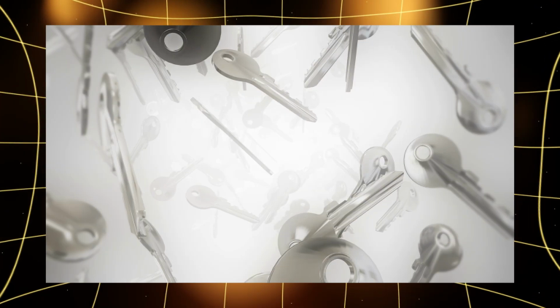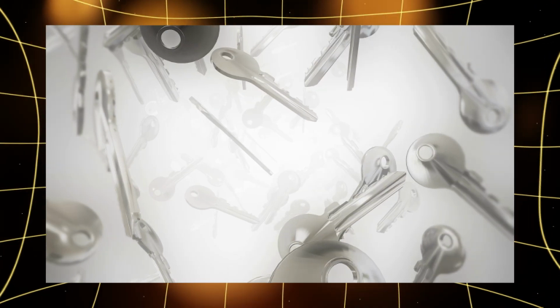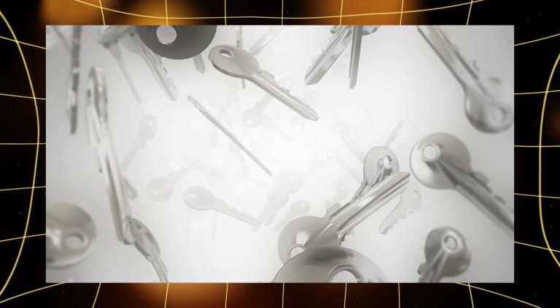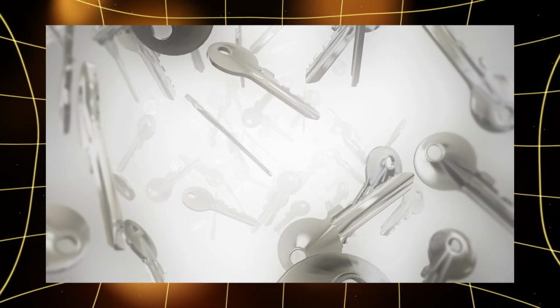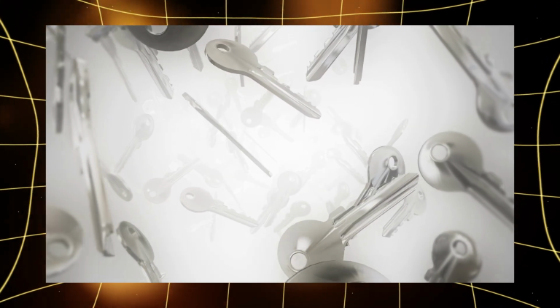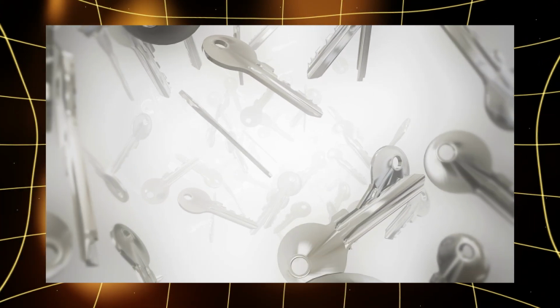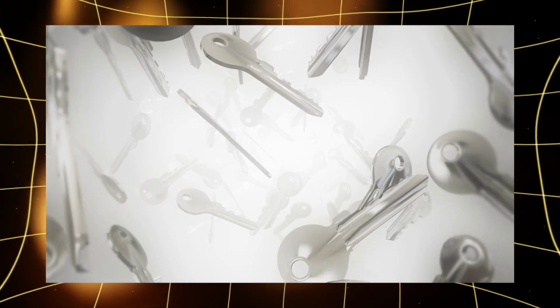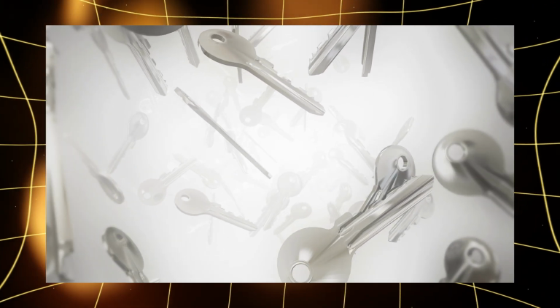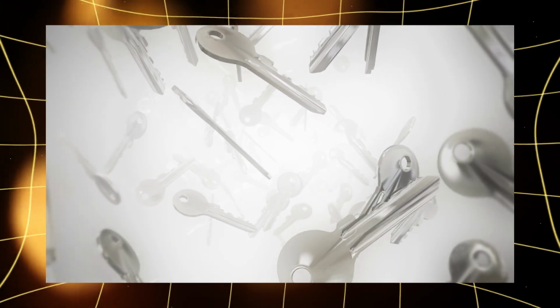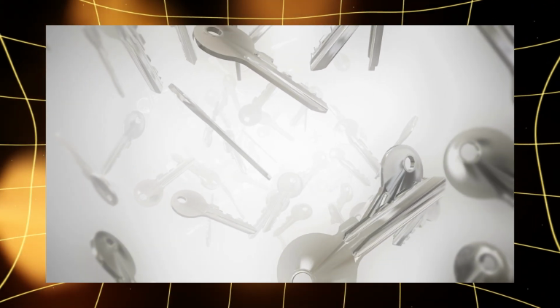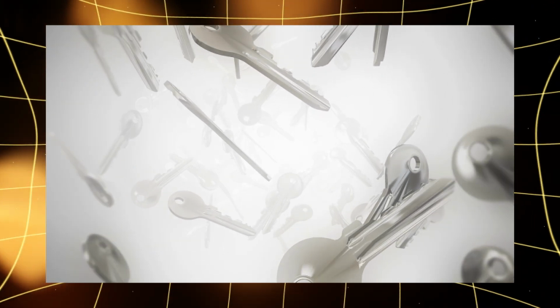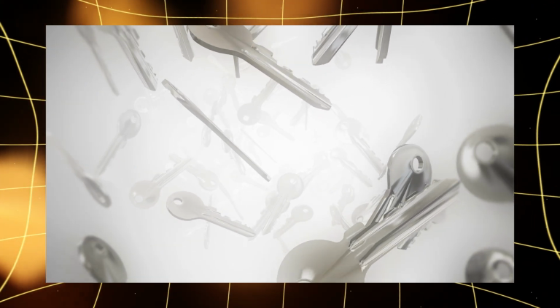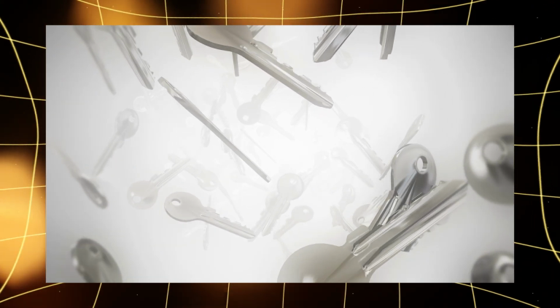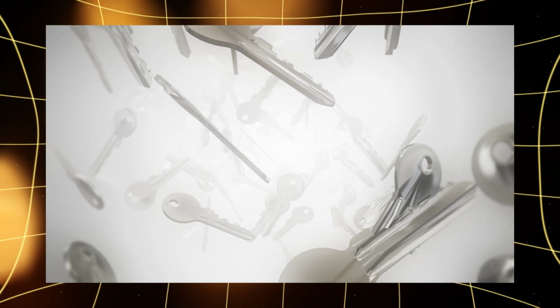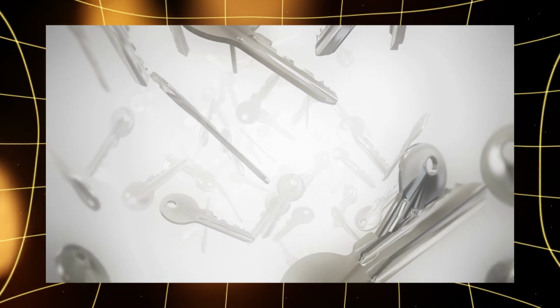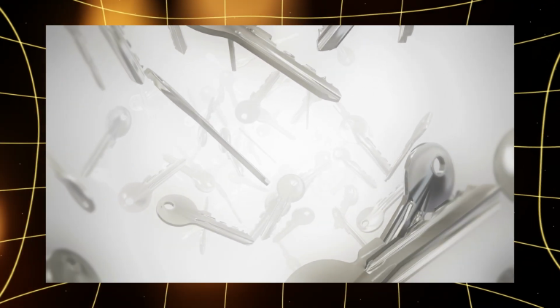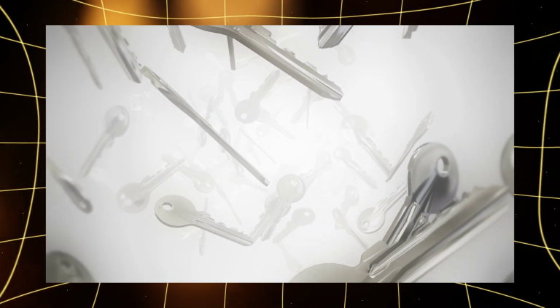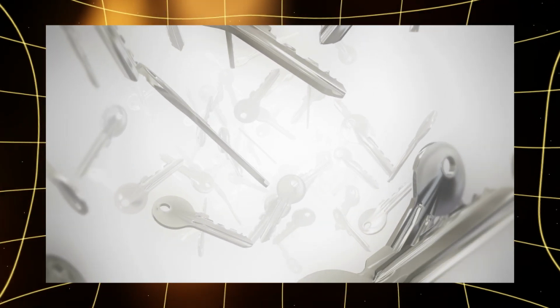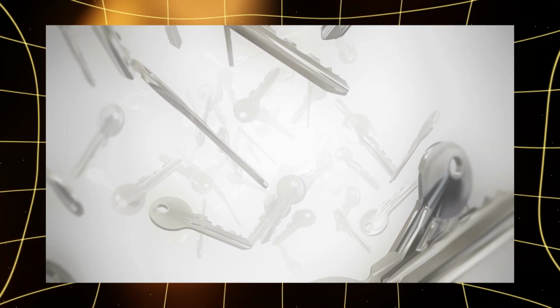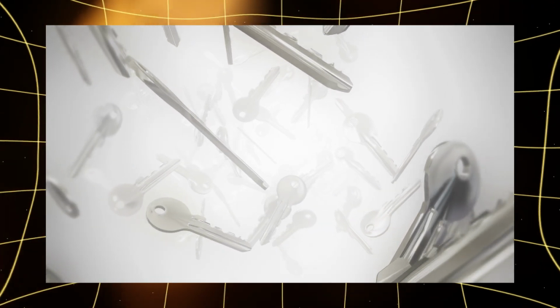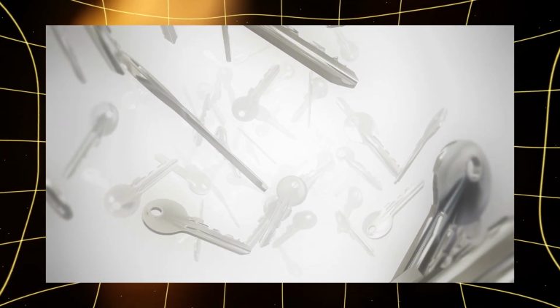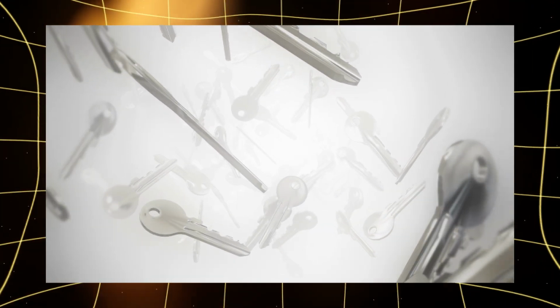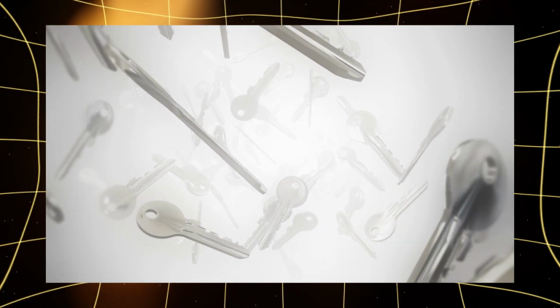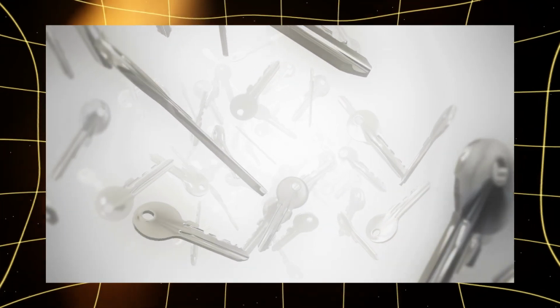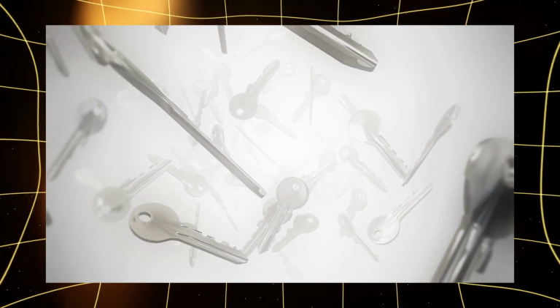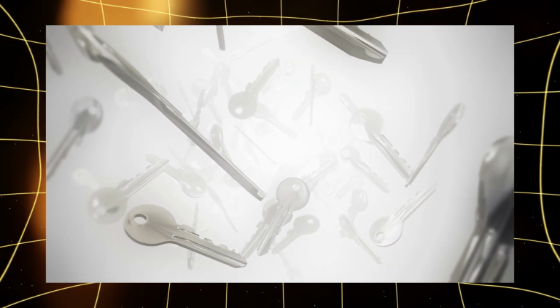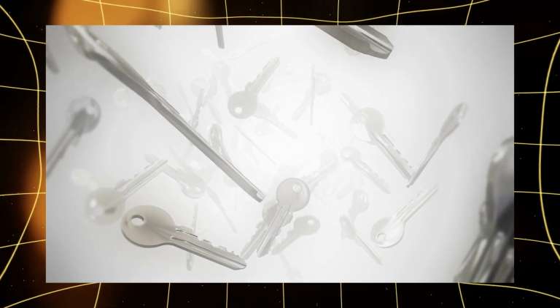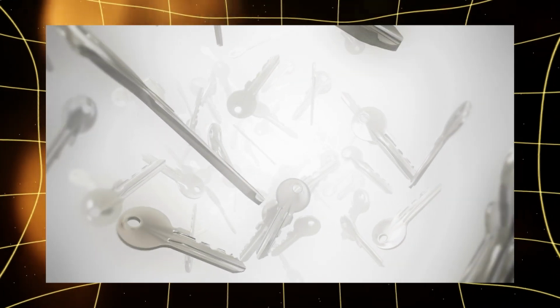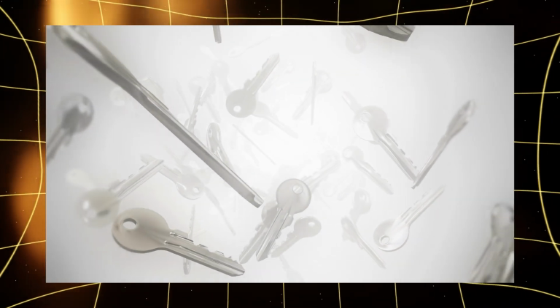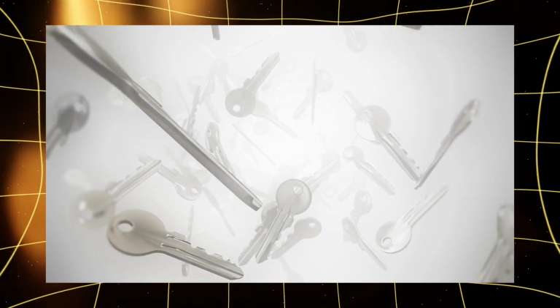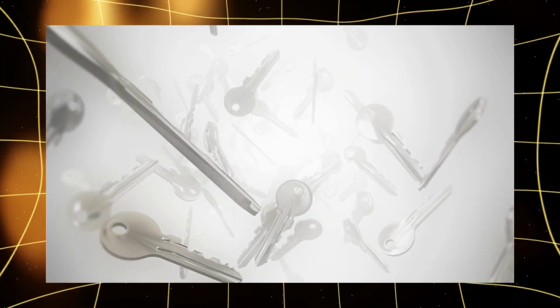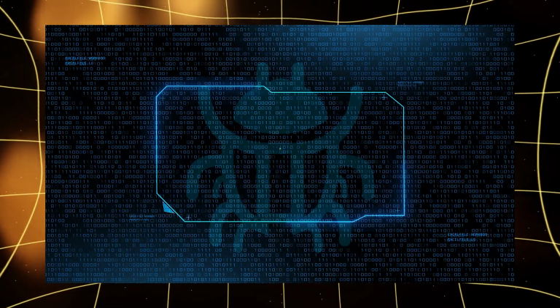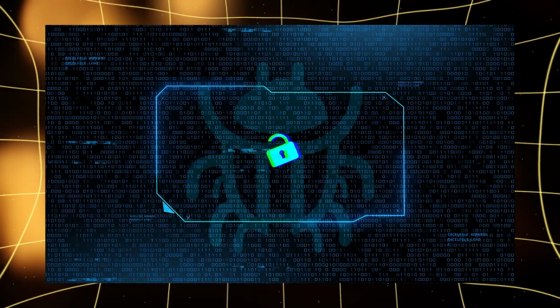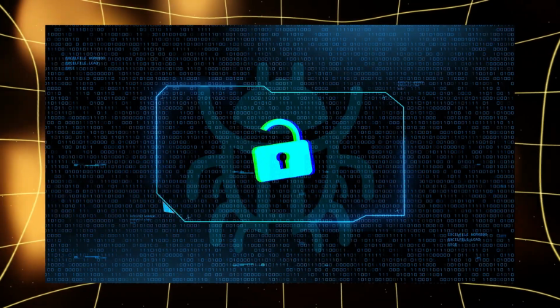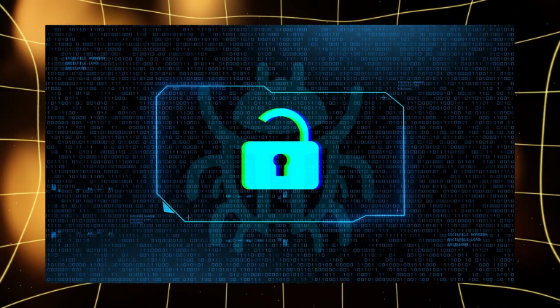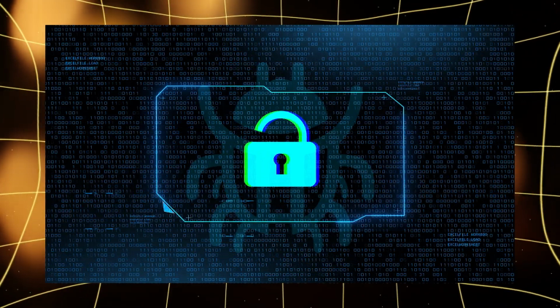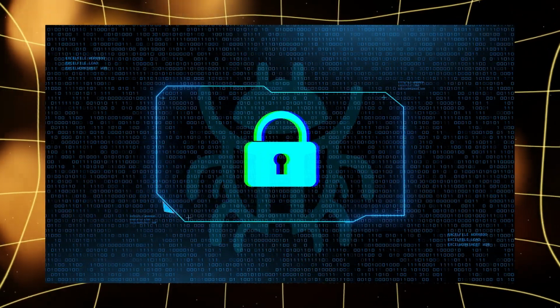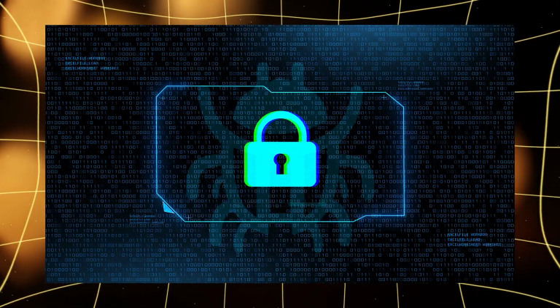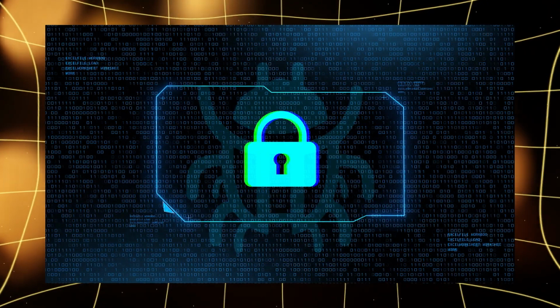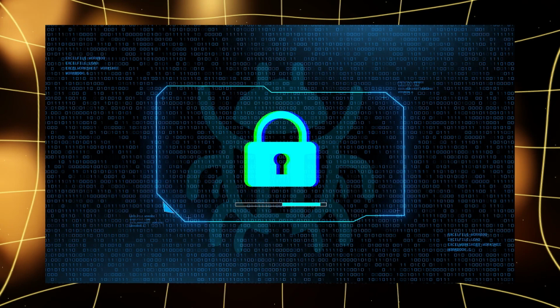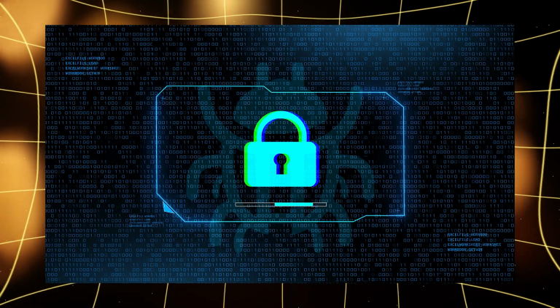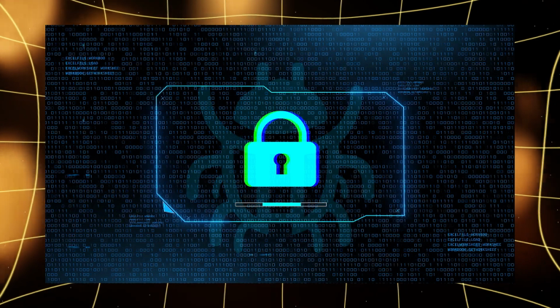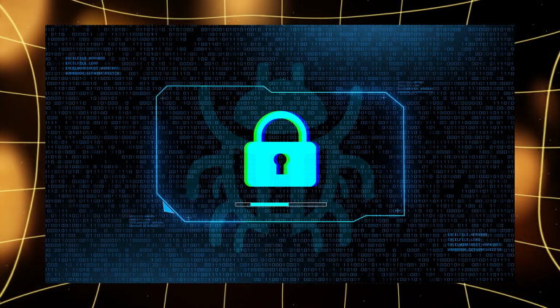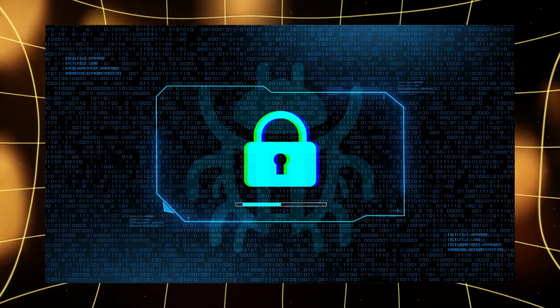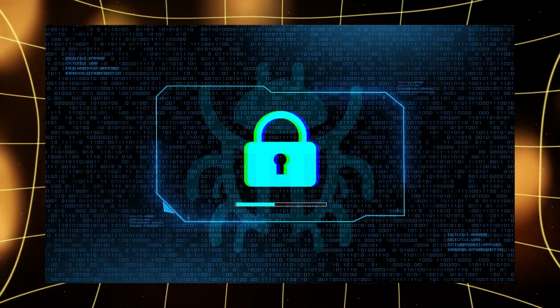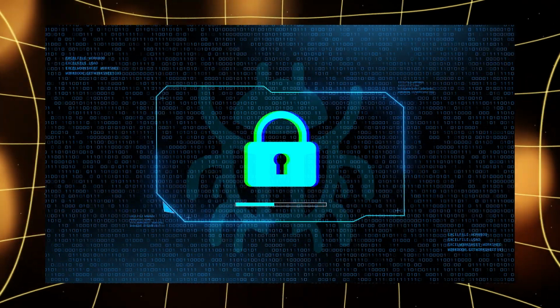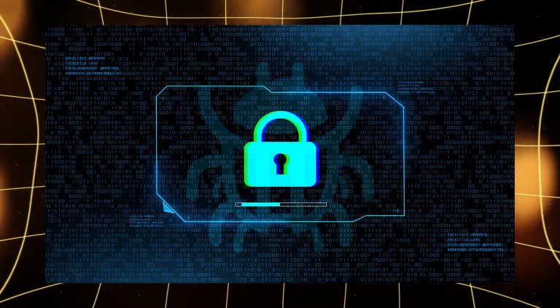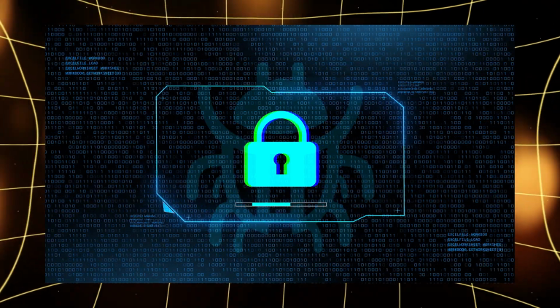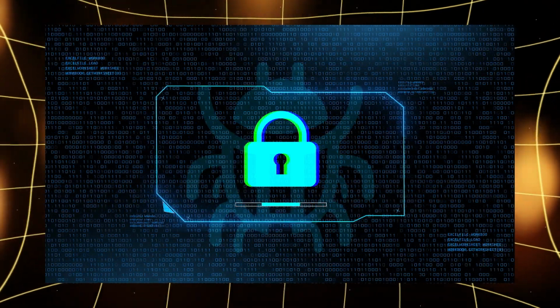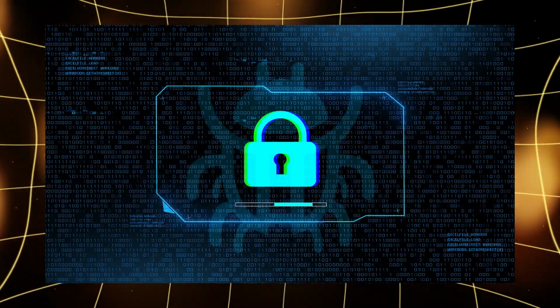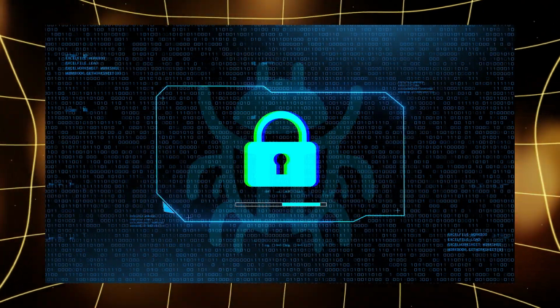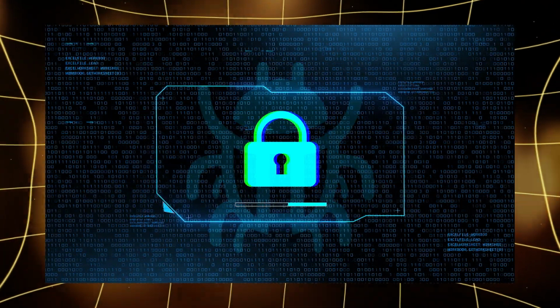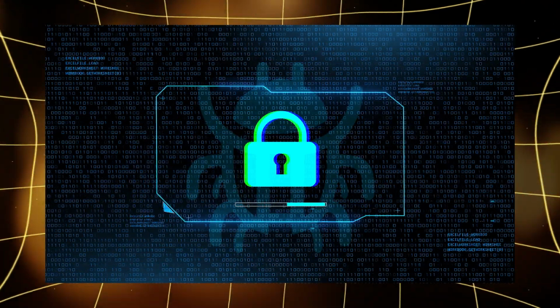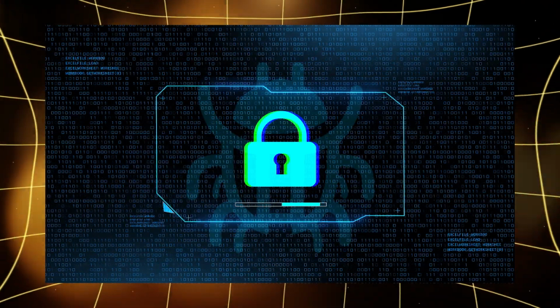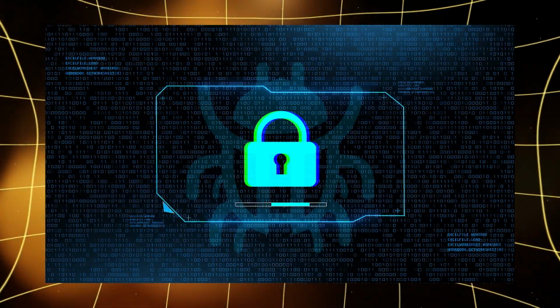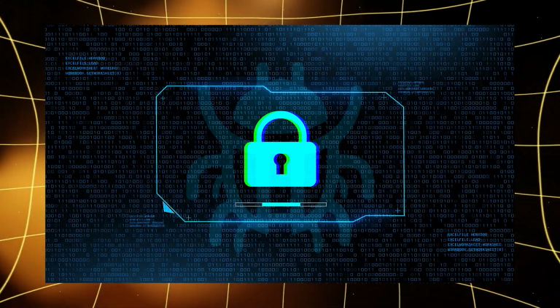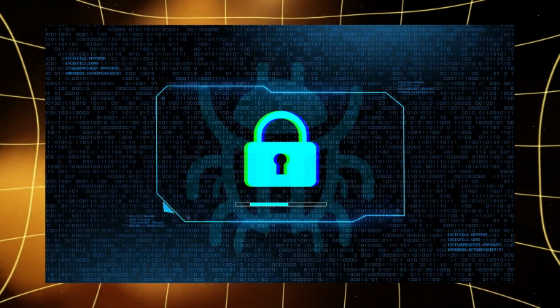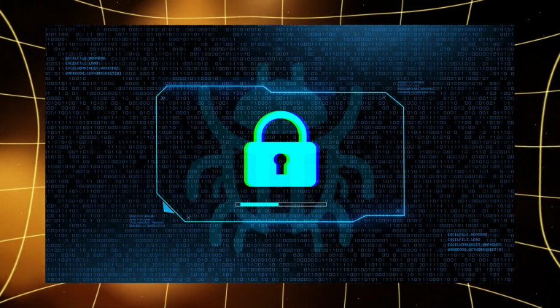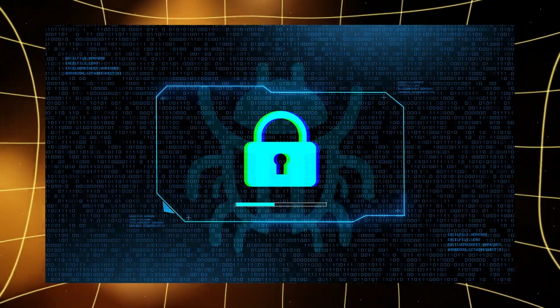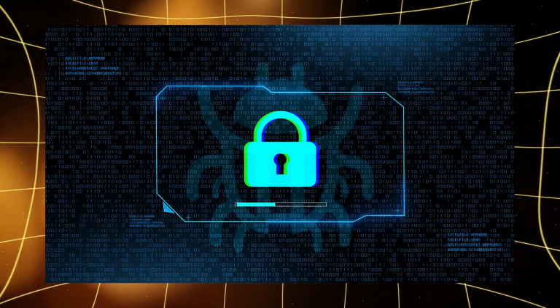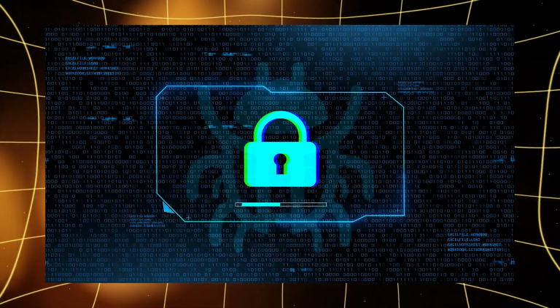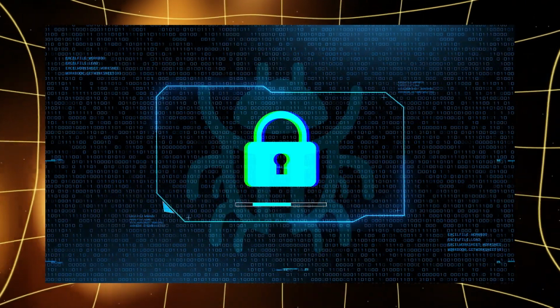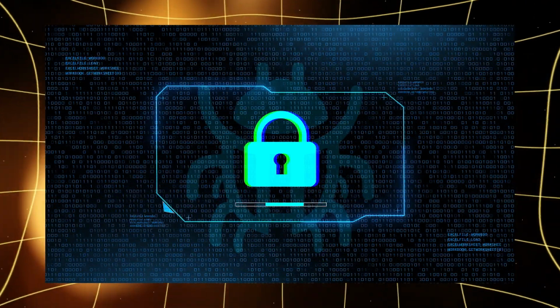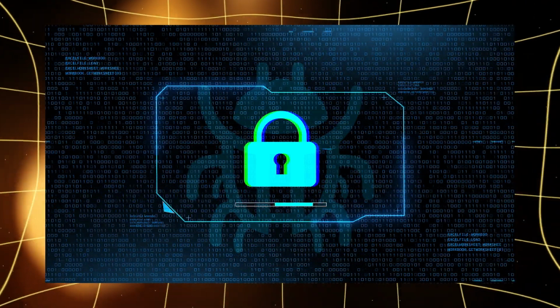And the private key is like the key to your apartment. Without it, no one can take your money, even if they know your address.